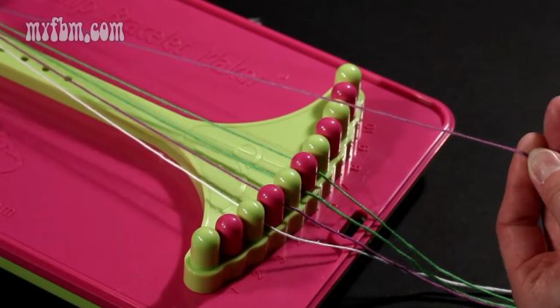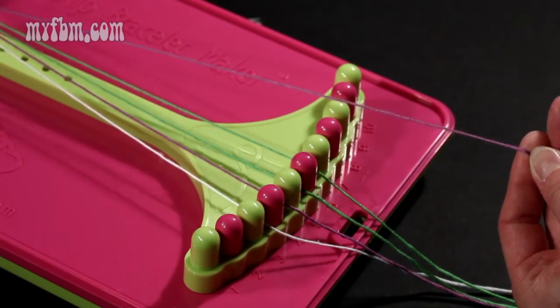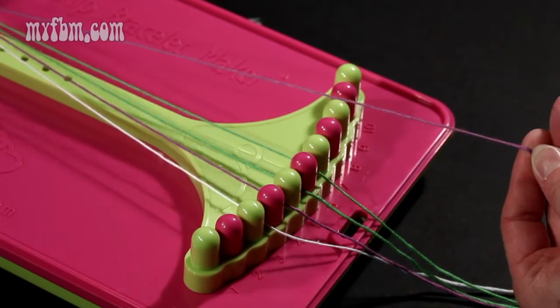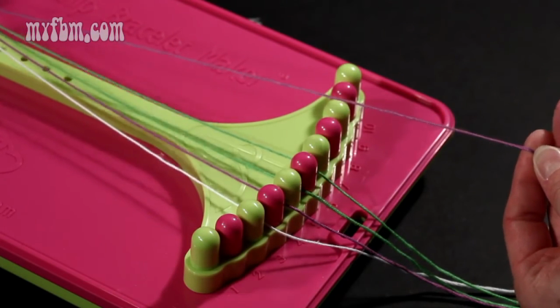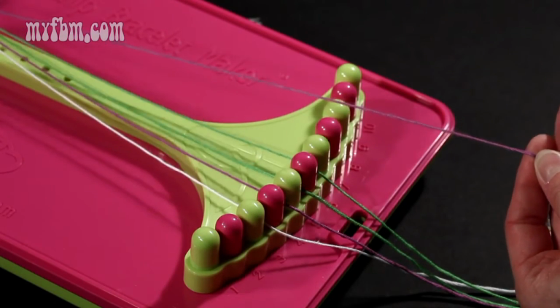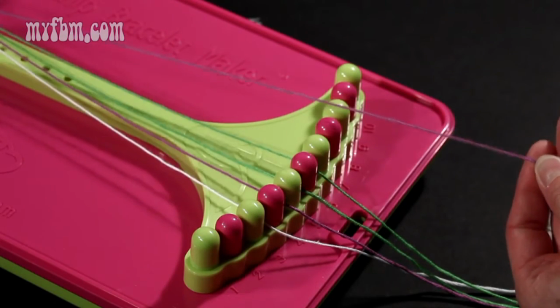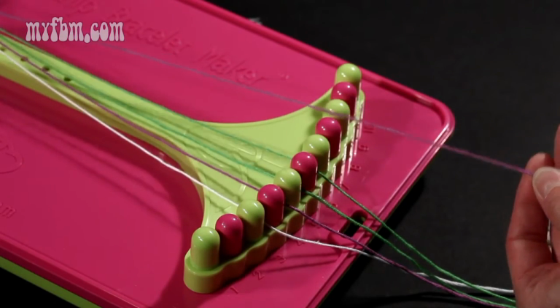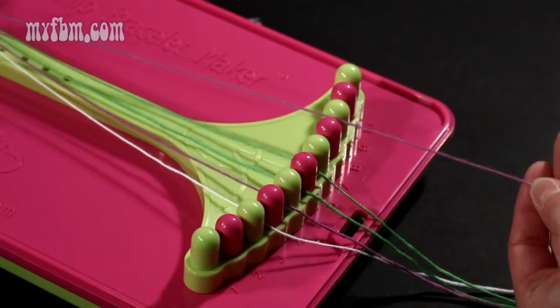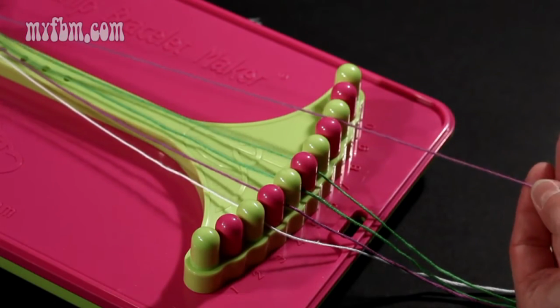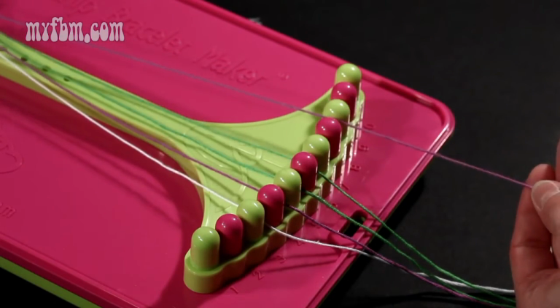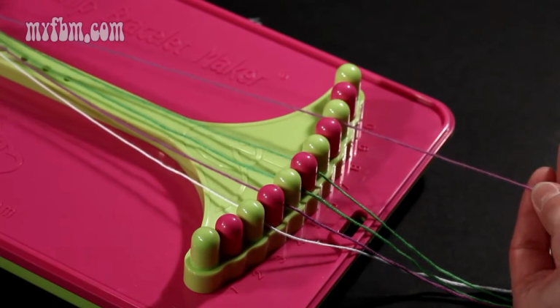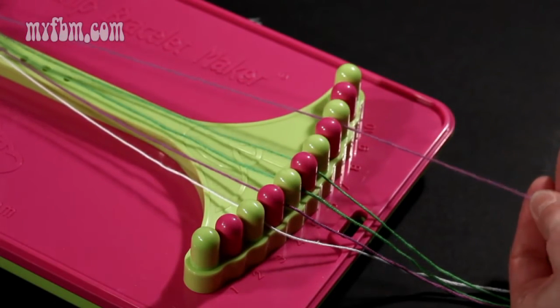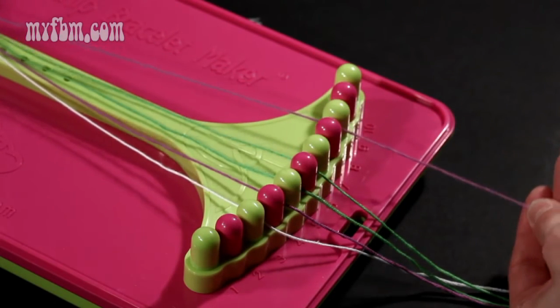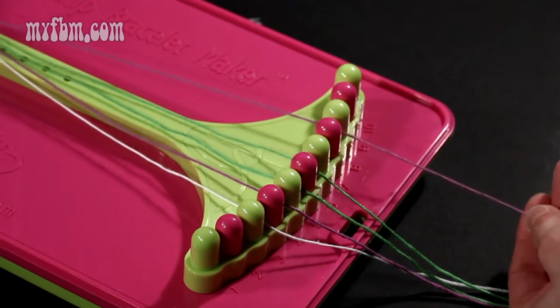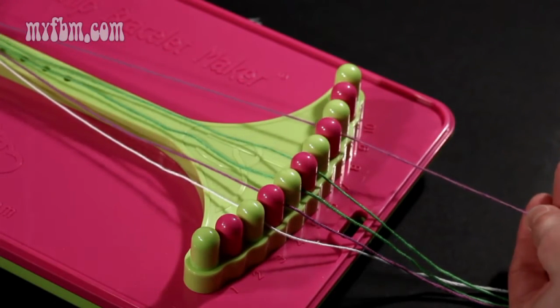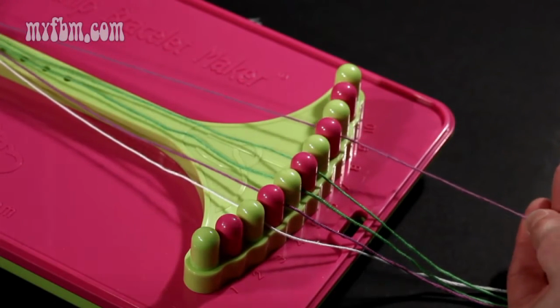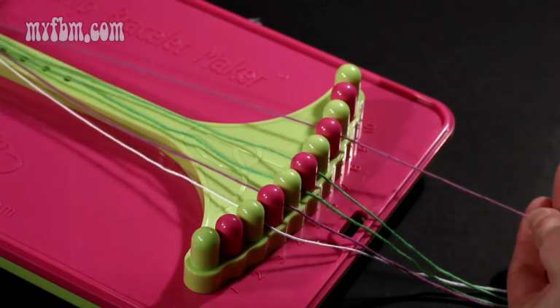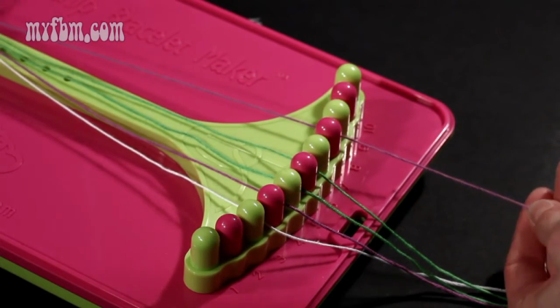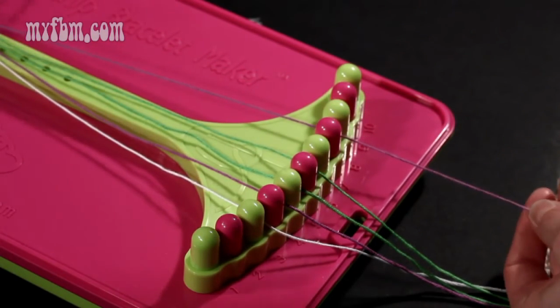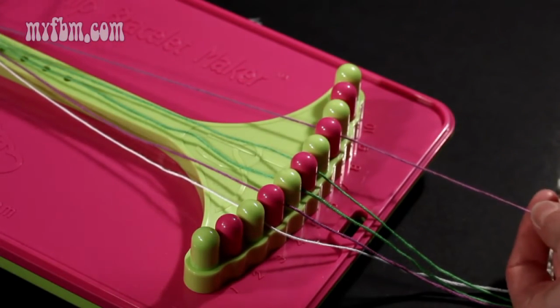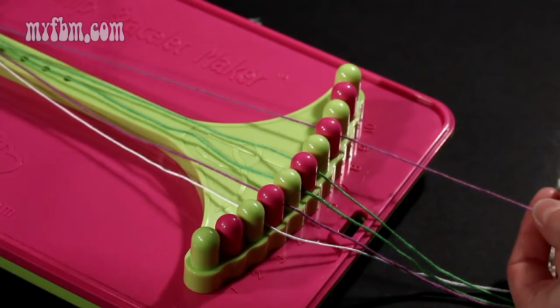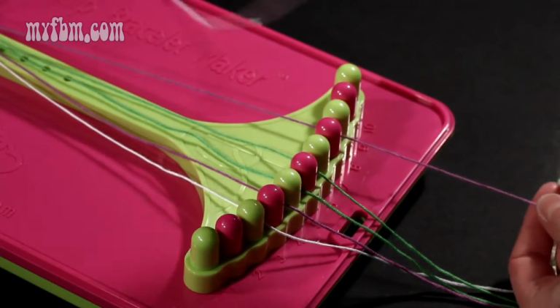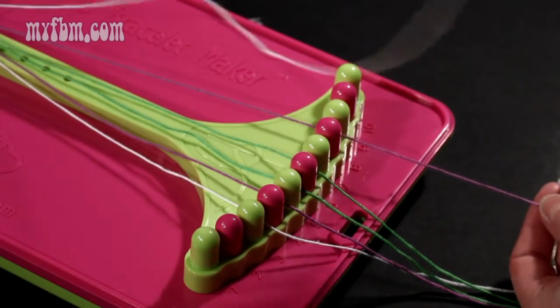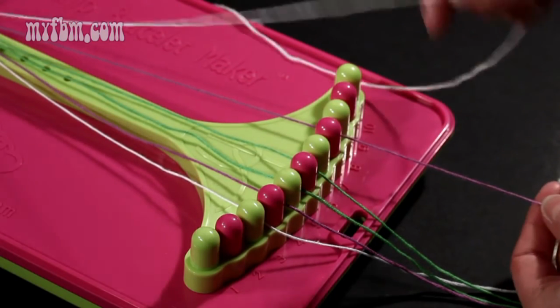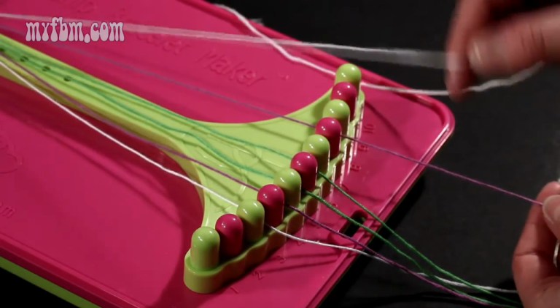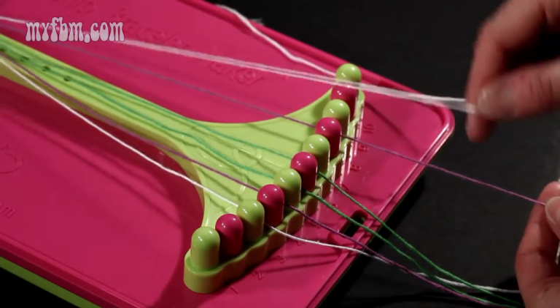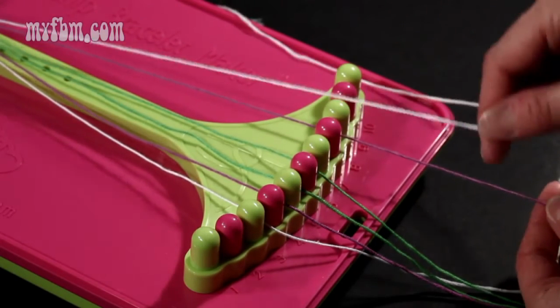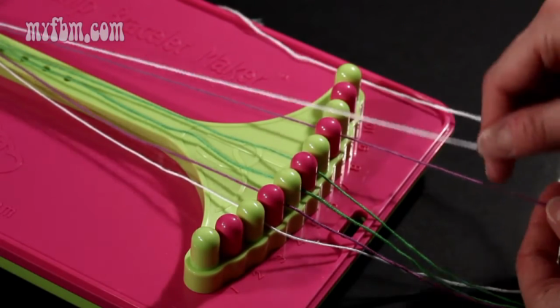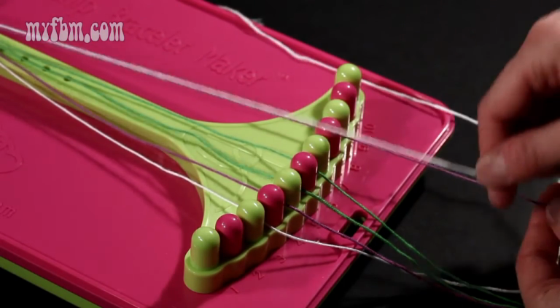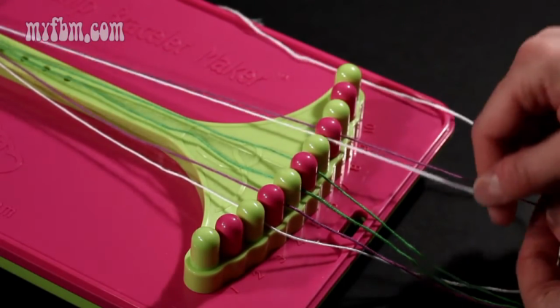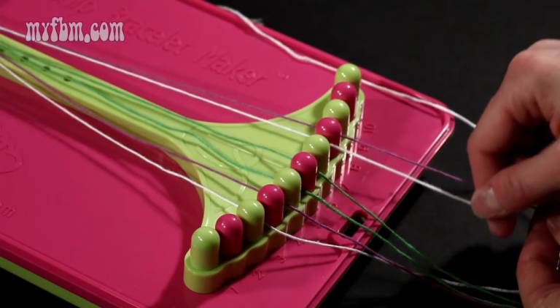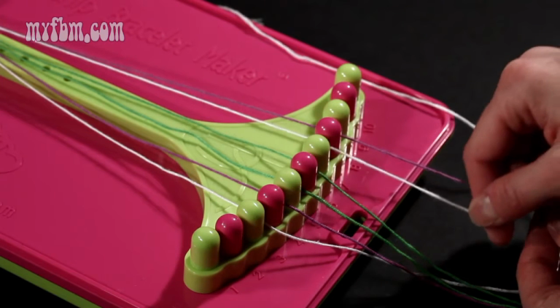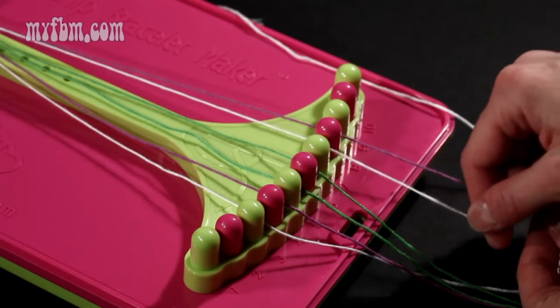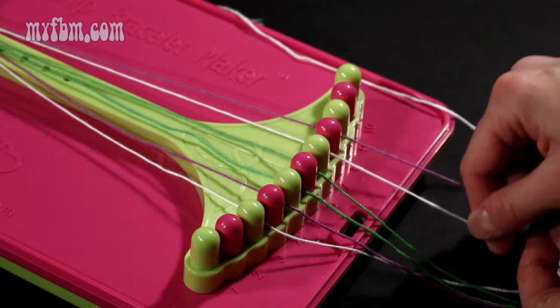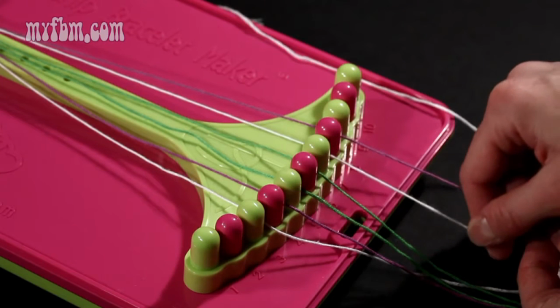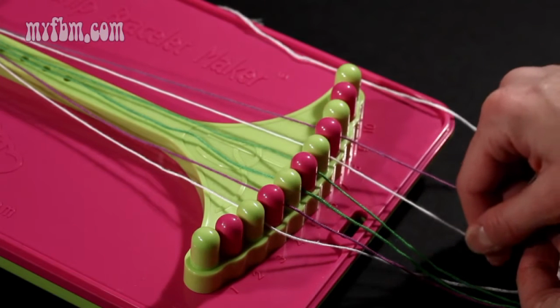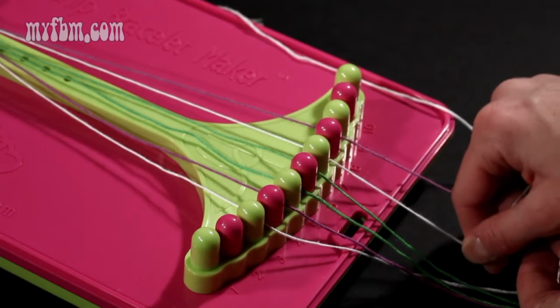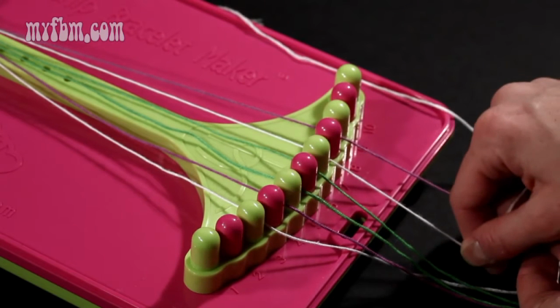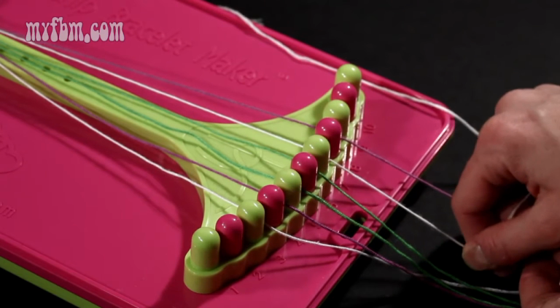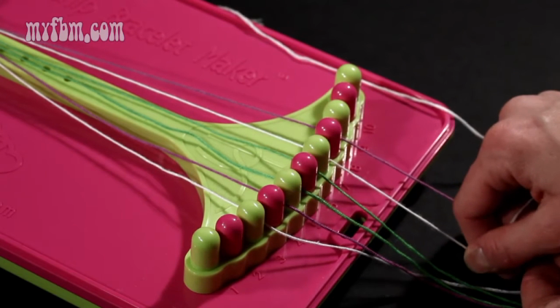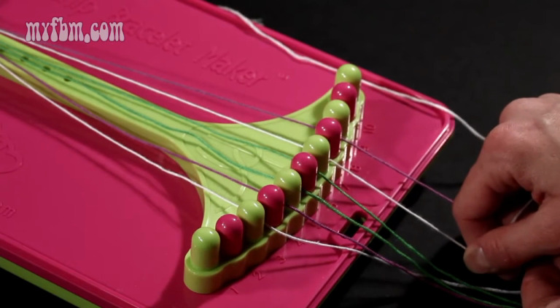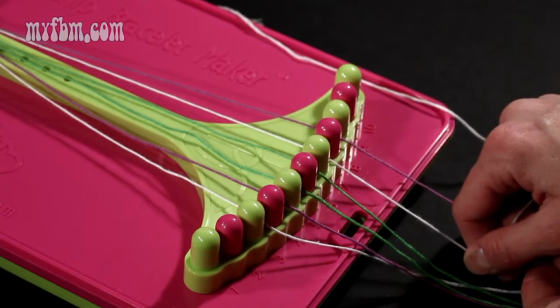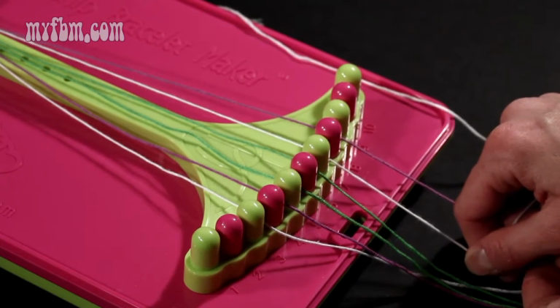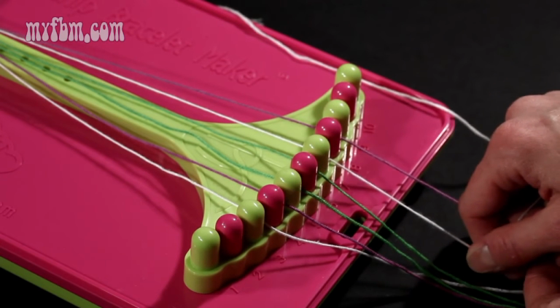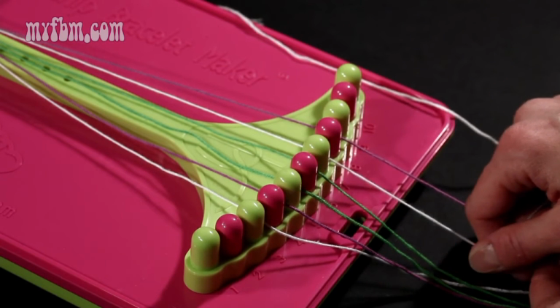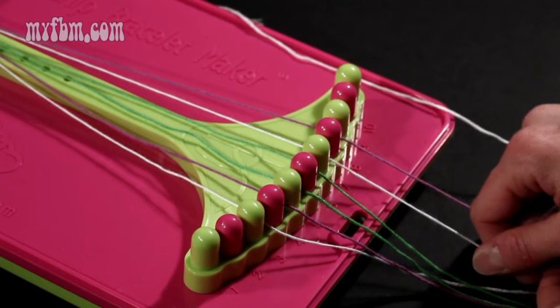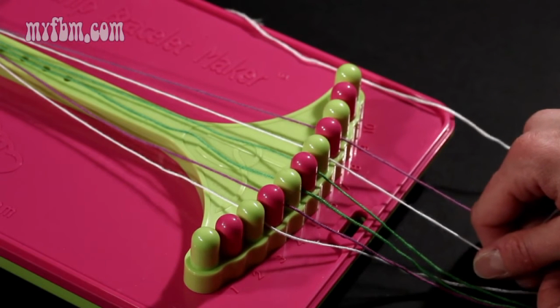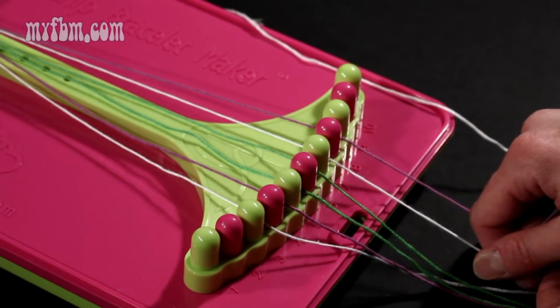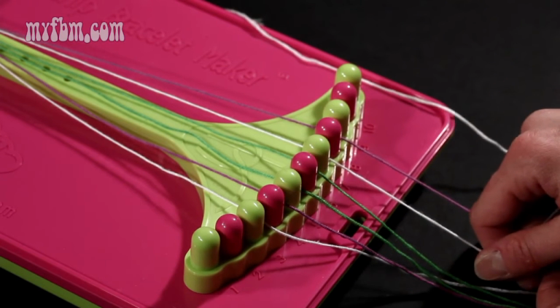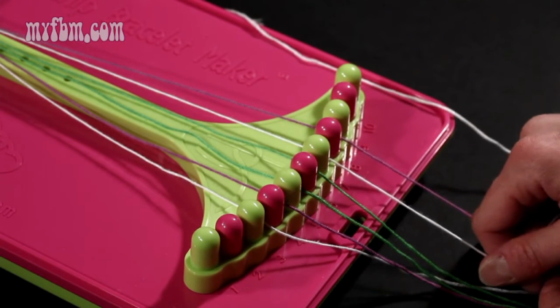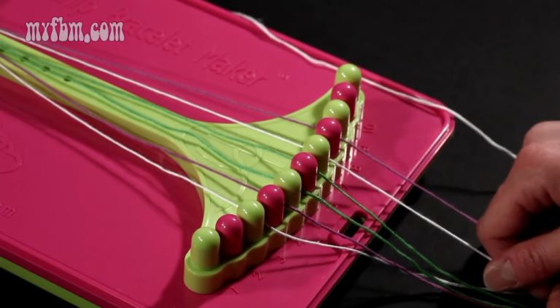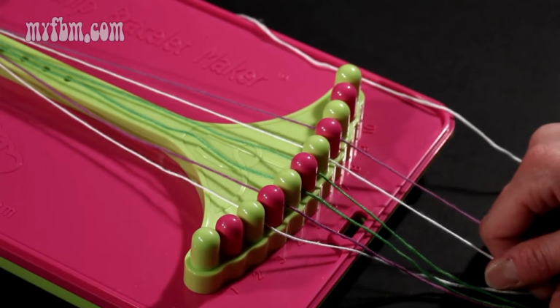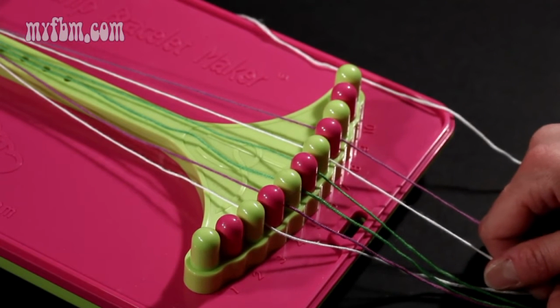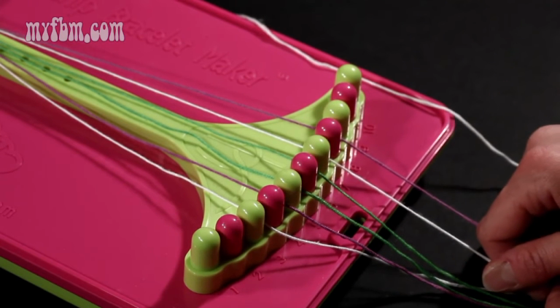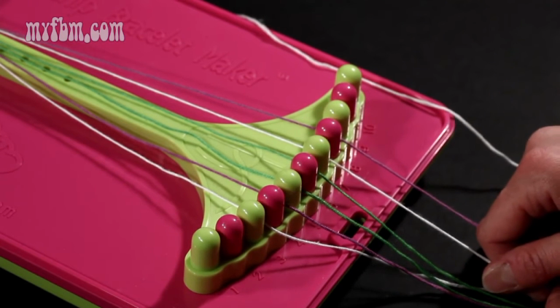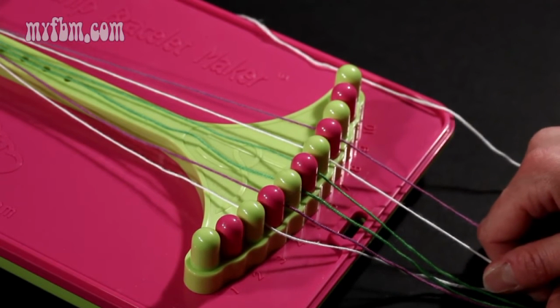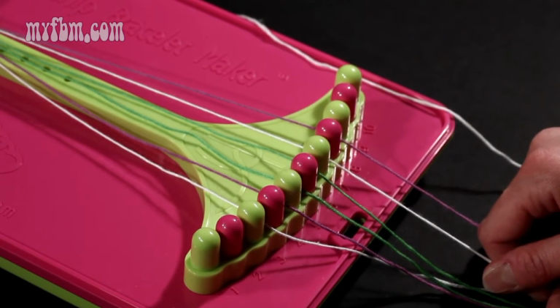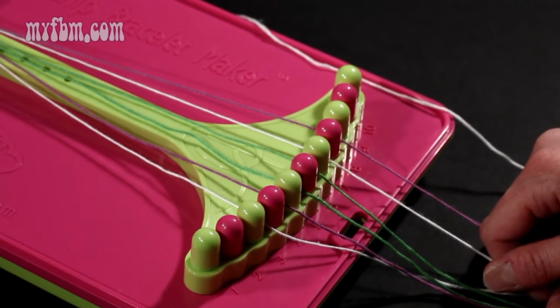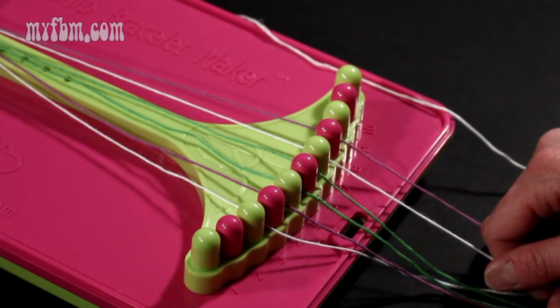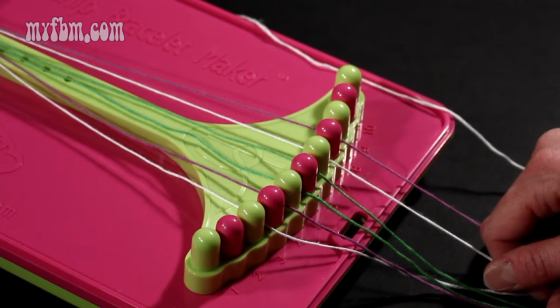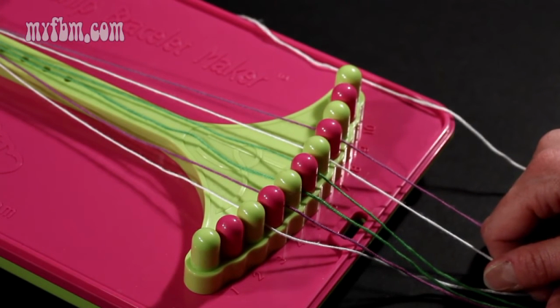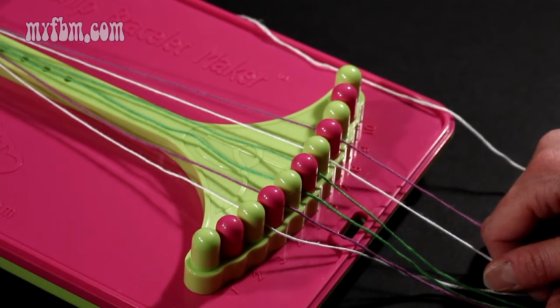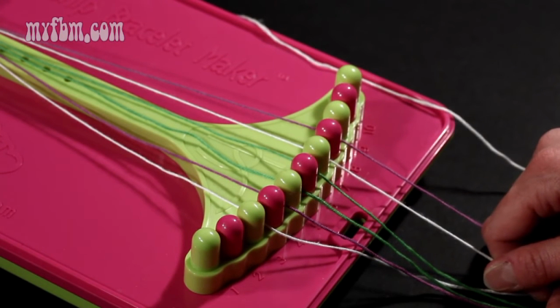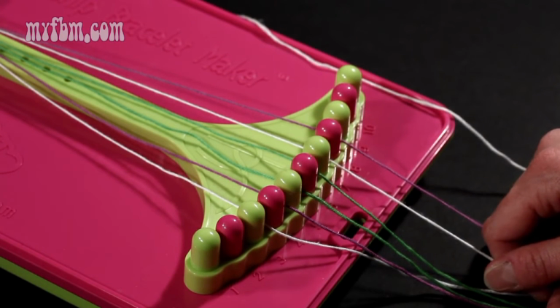Your purple string will go into slot eight, your white string into slot seven. This will complete your left hand double knot.